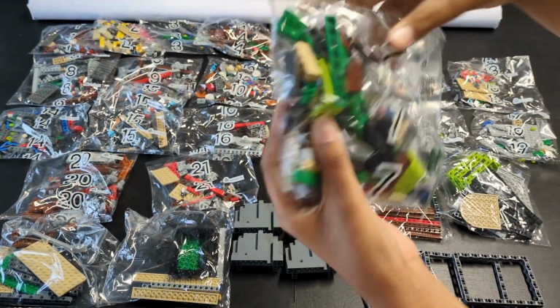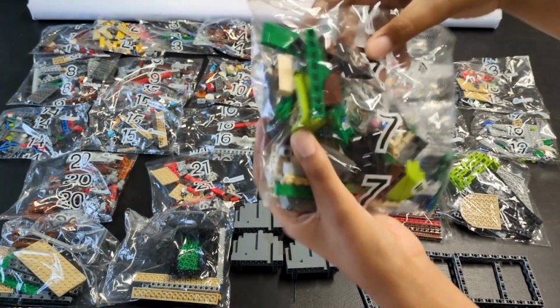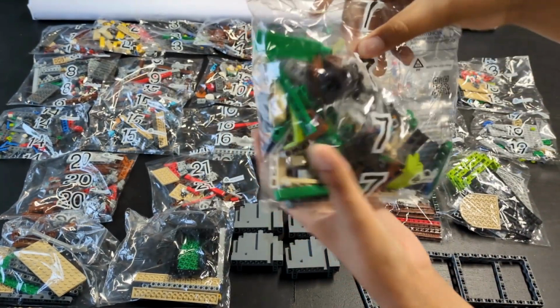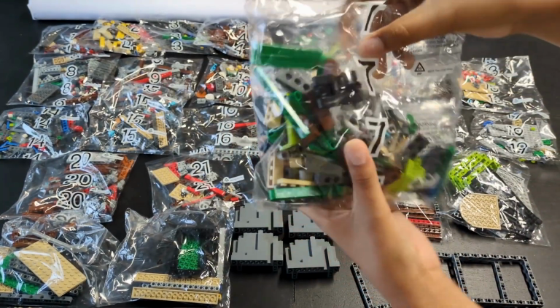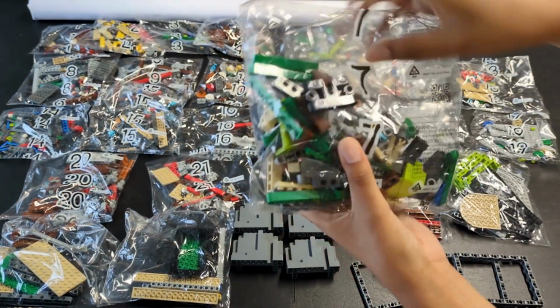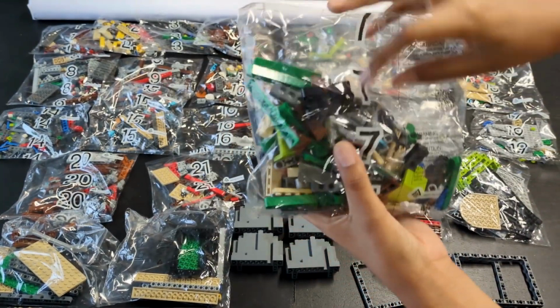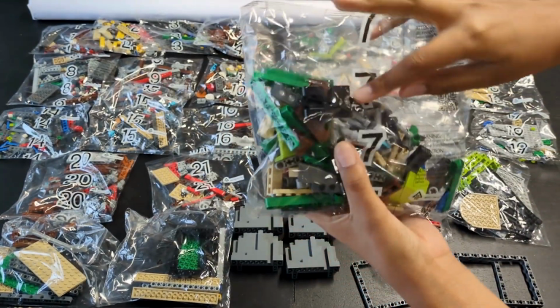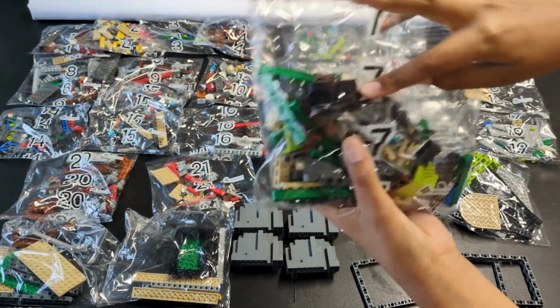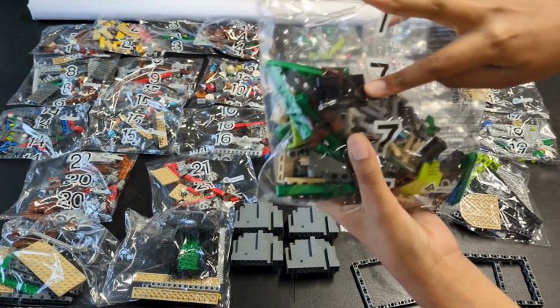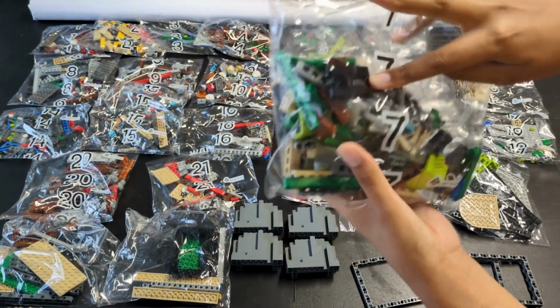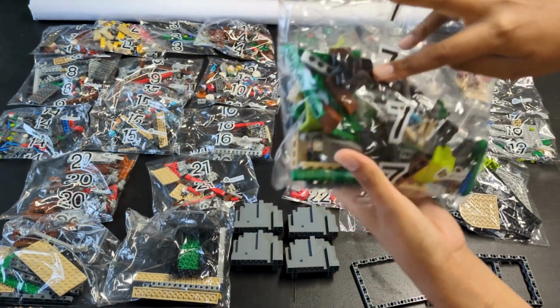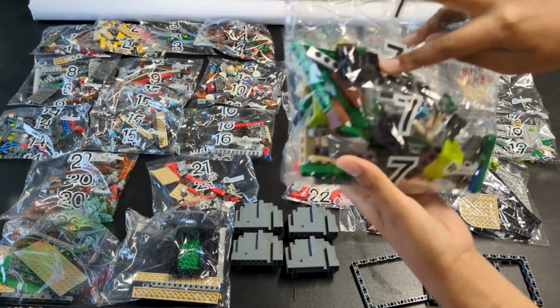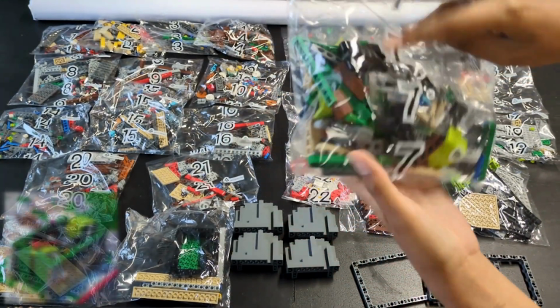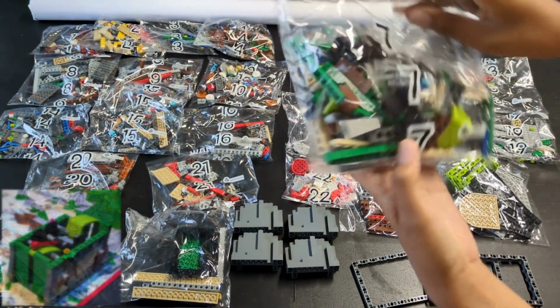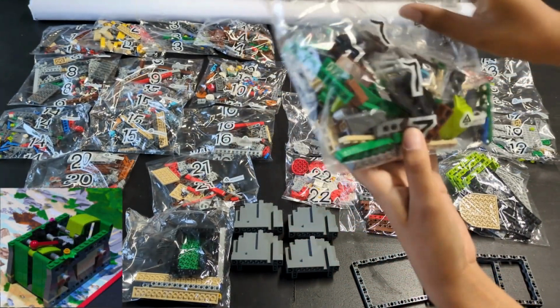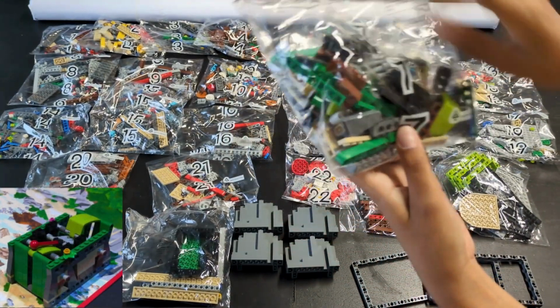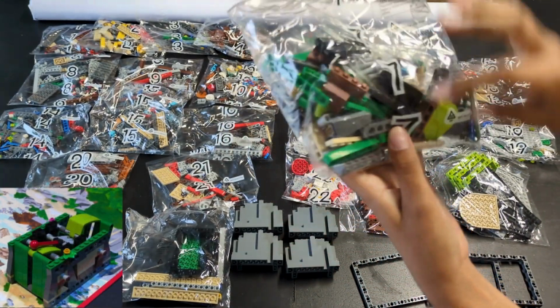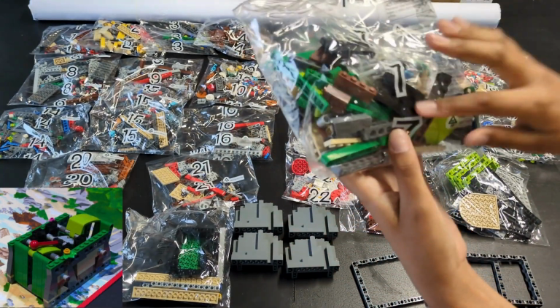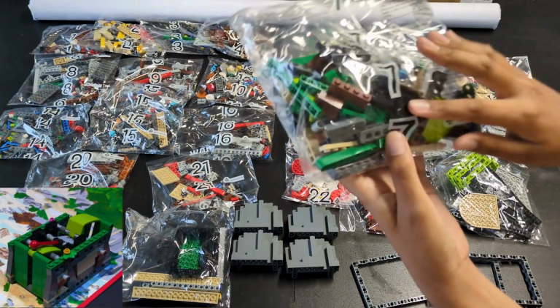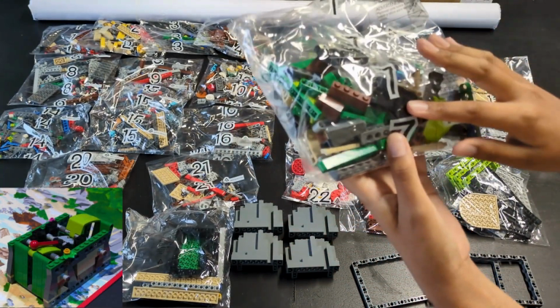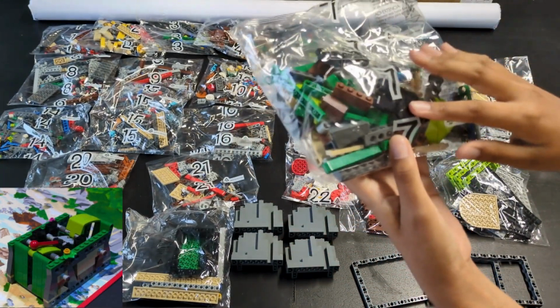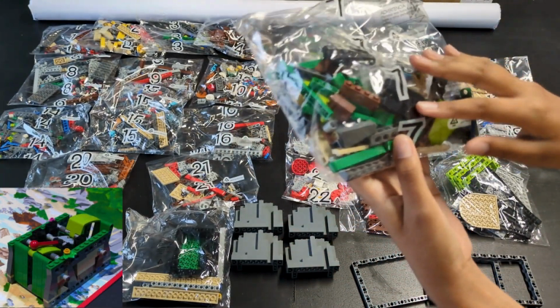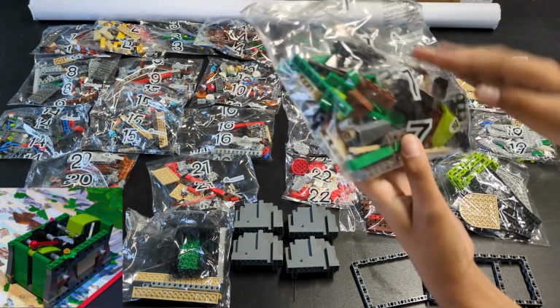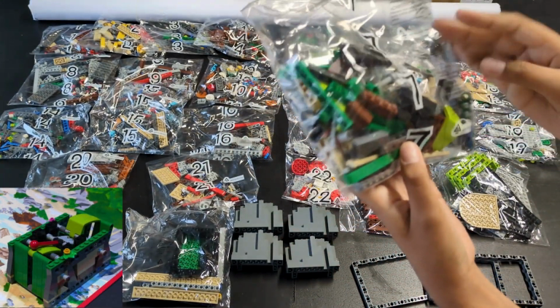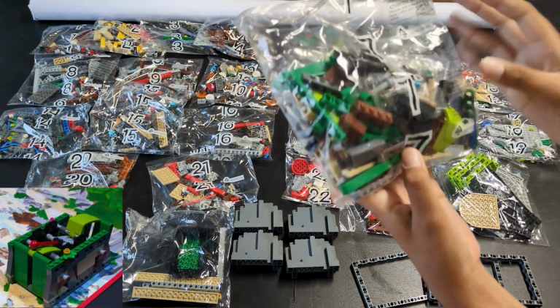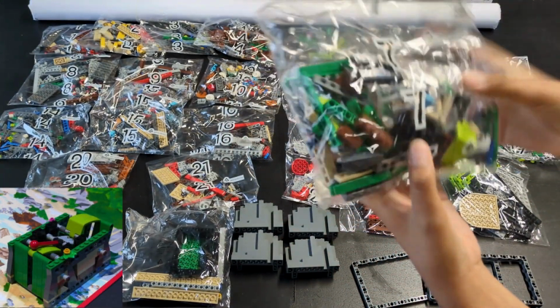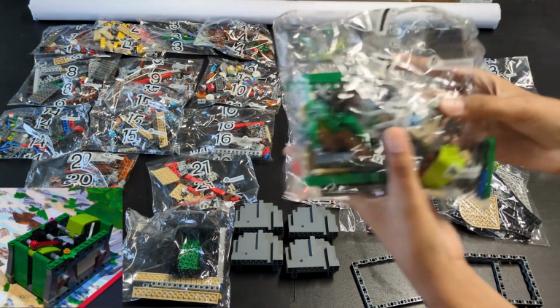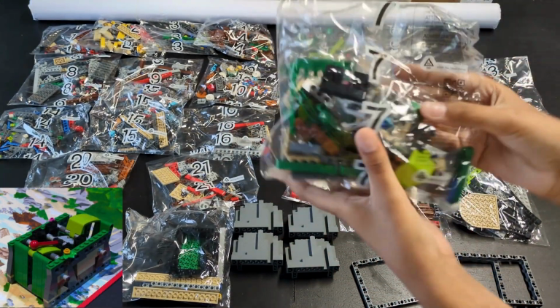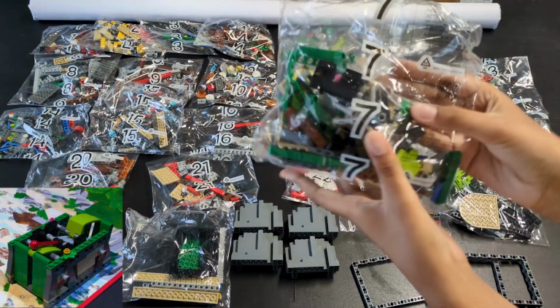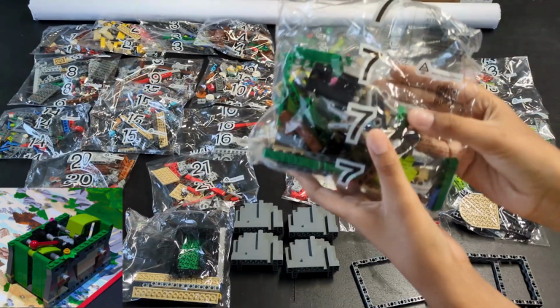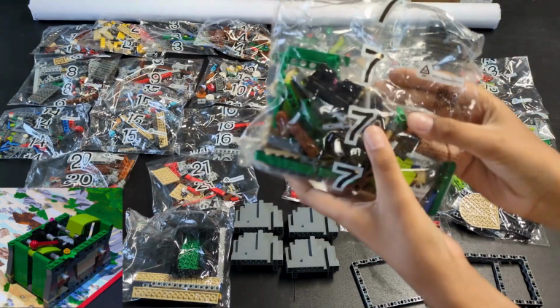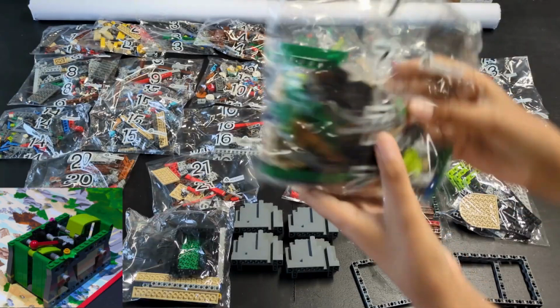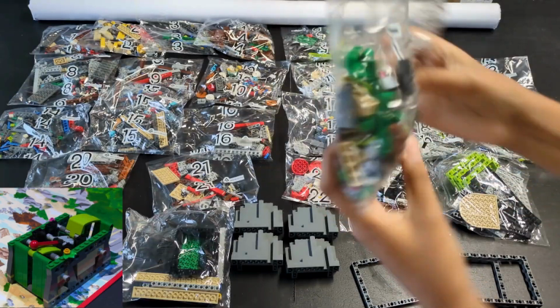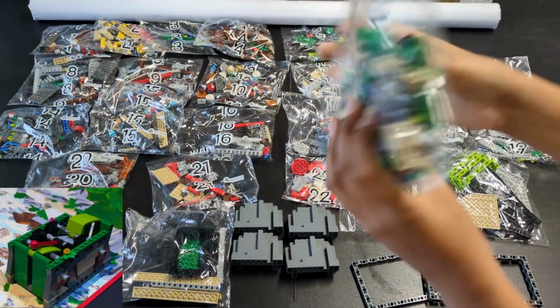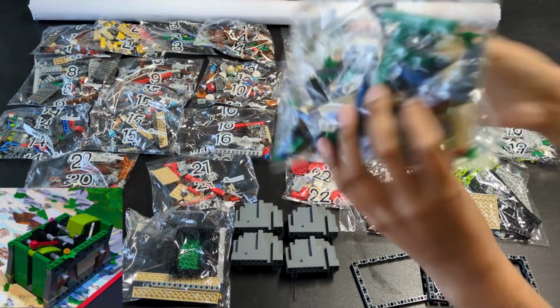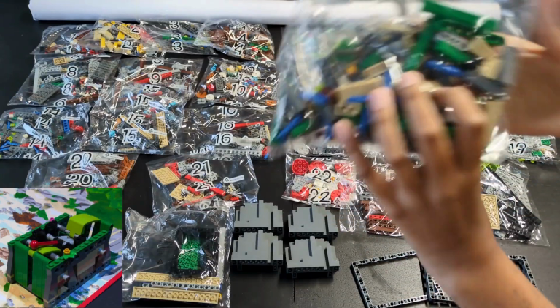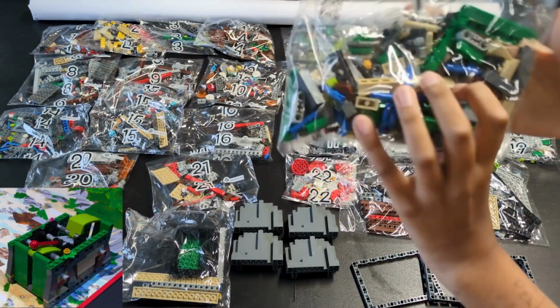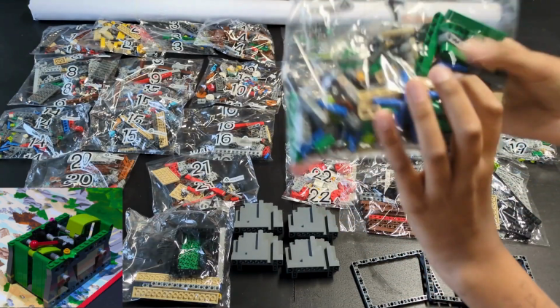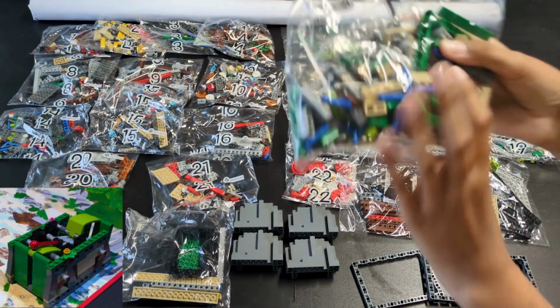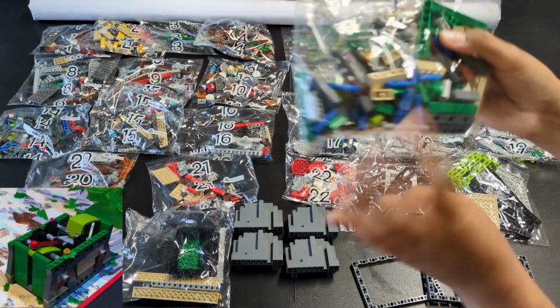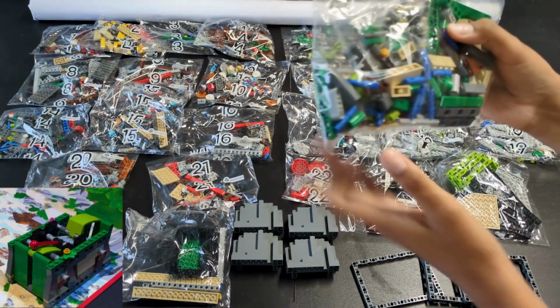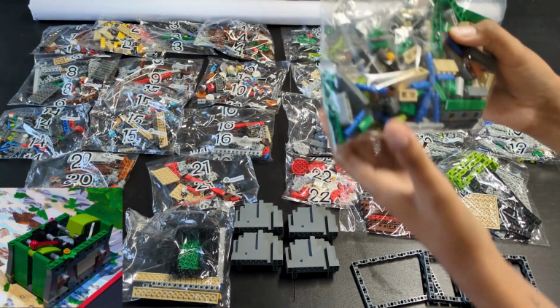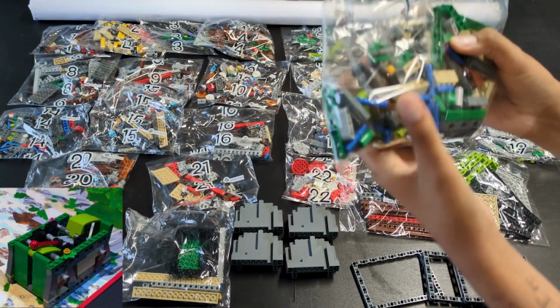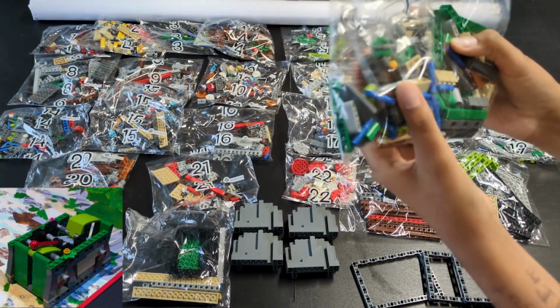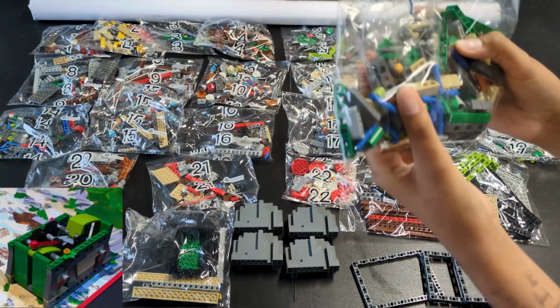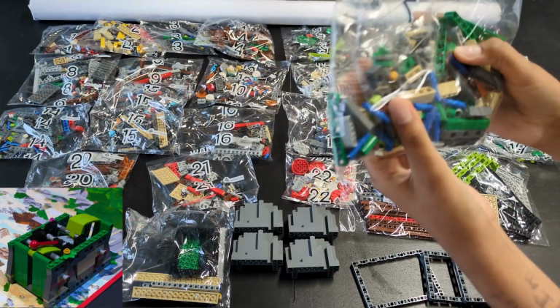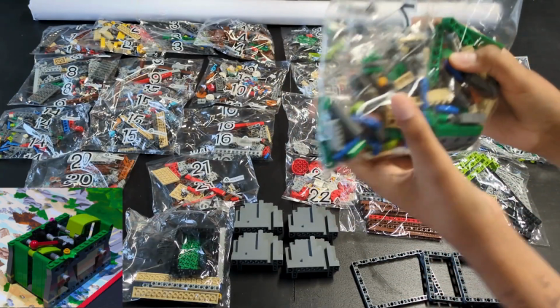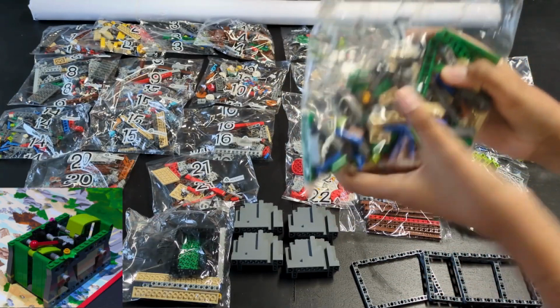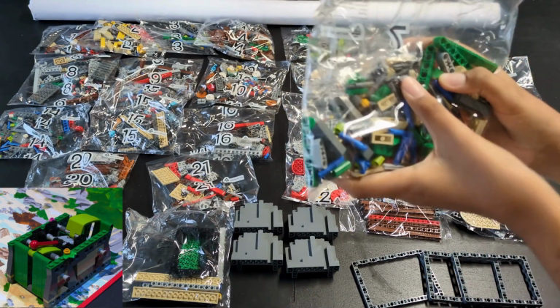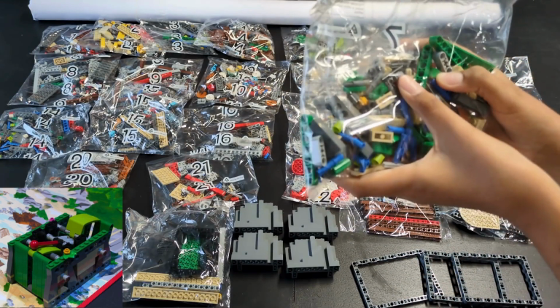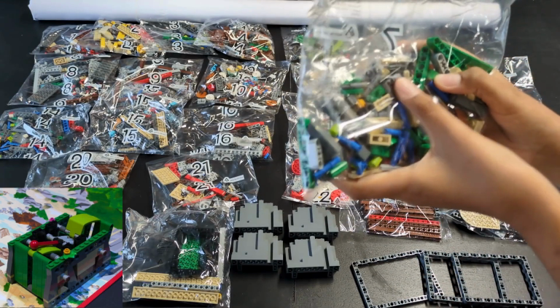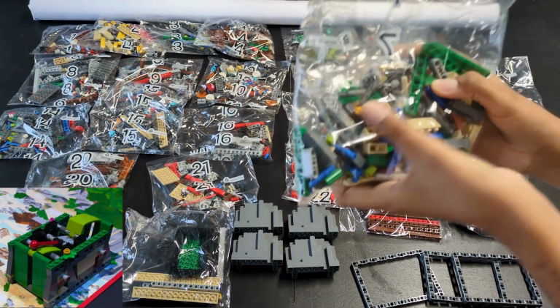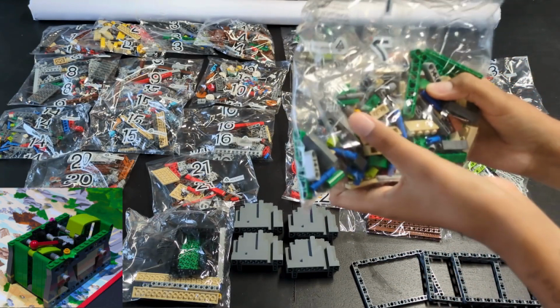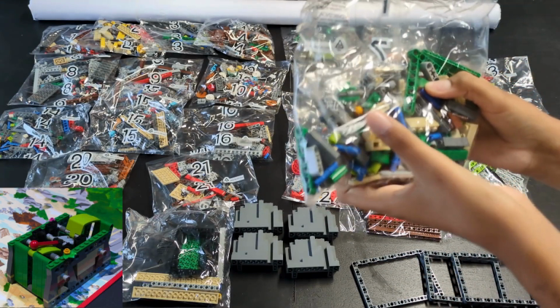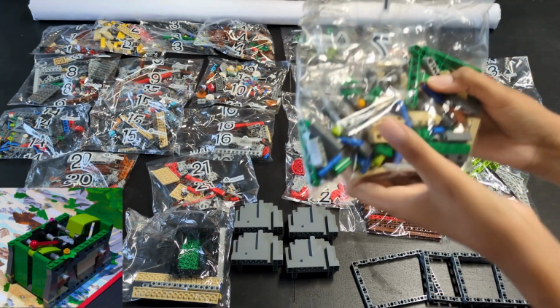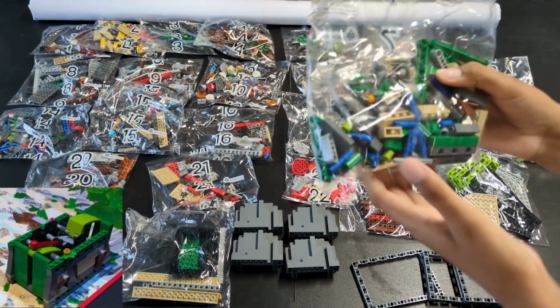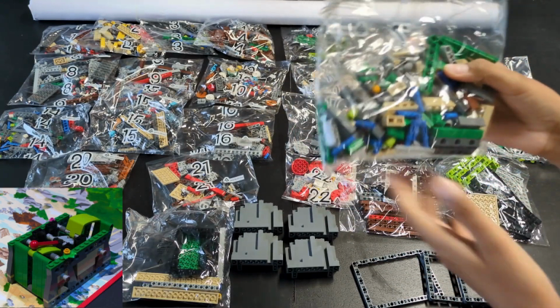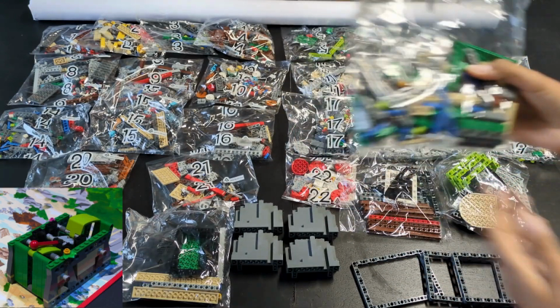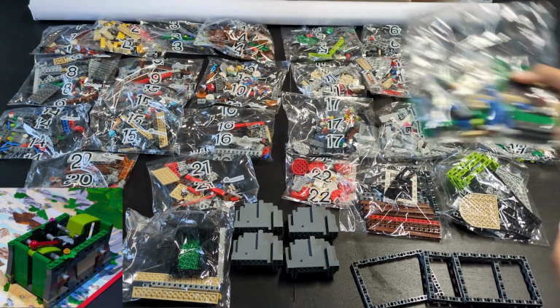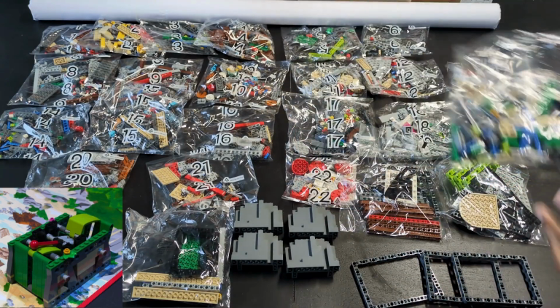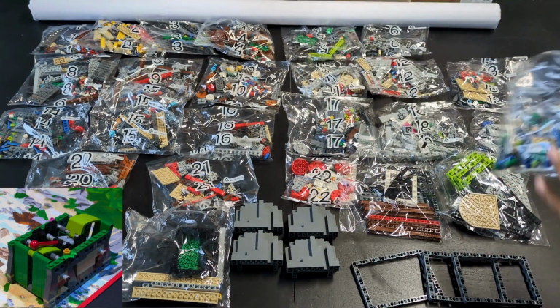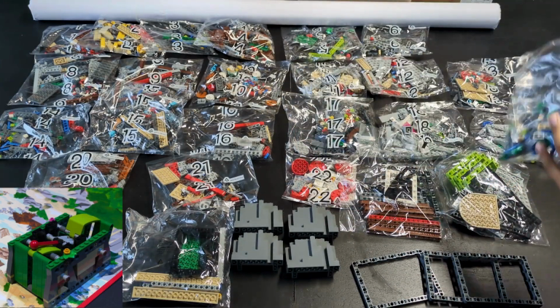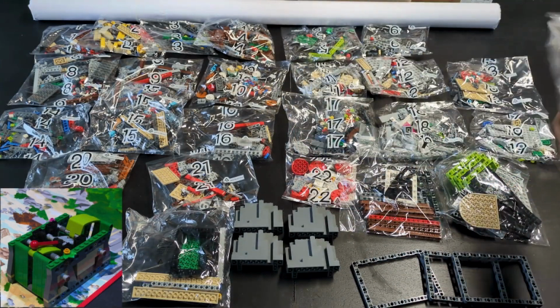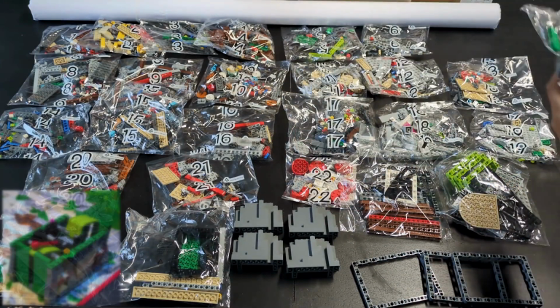Bag seven has a lot of regular Lego bricks and the light green curved pieces. This is for the trident mission.